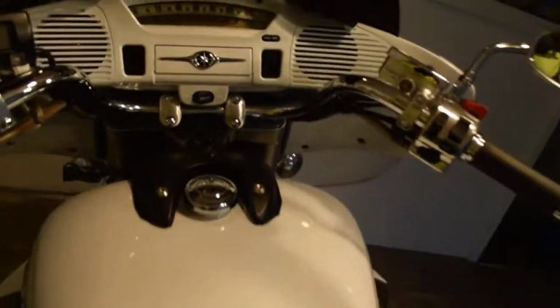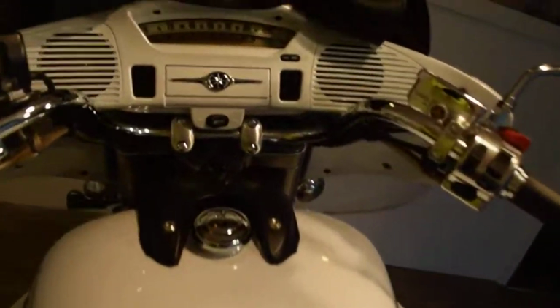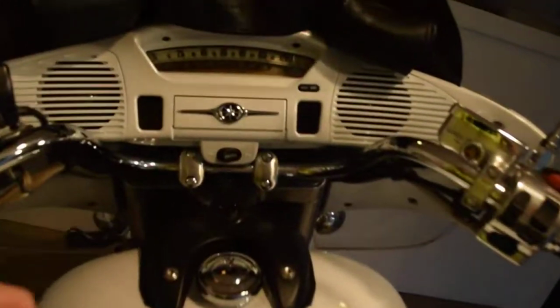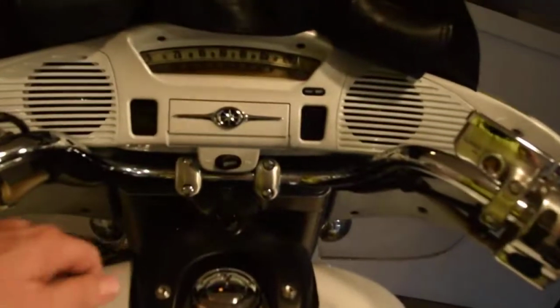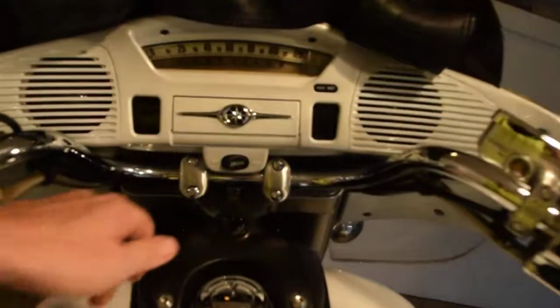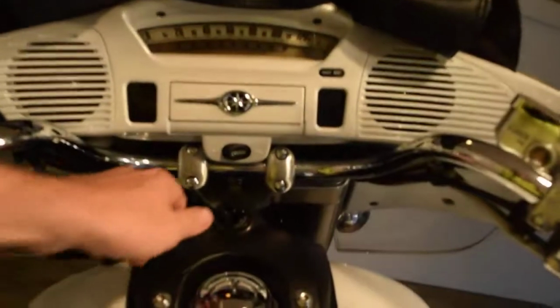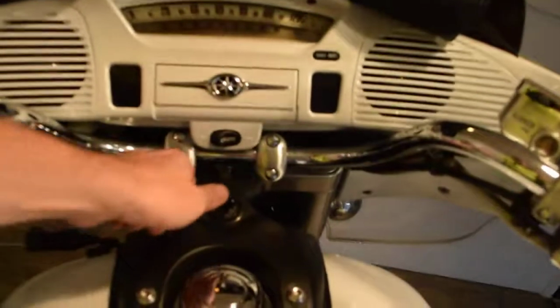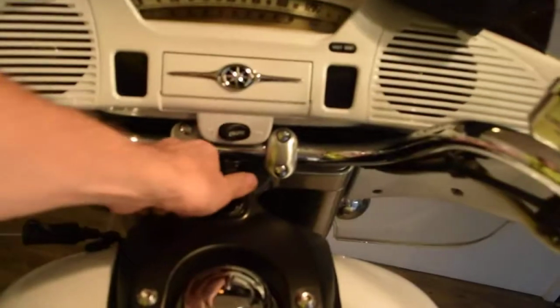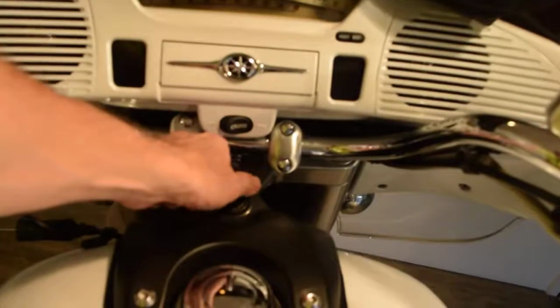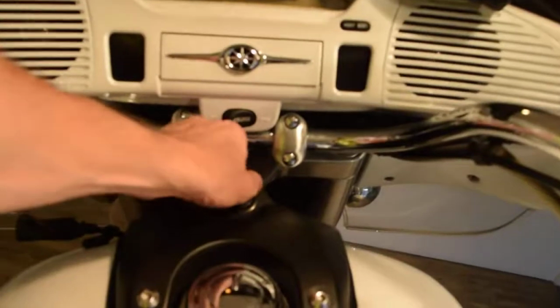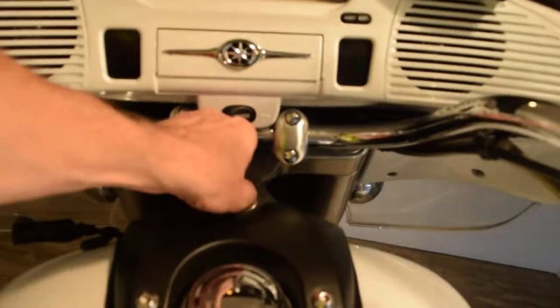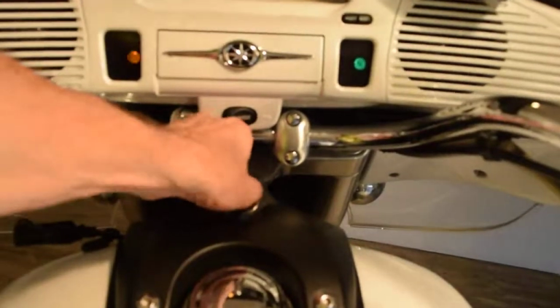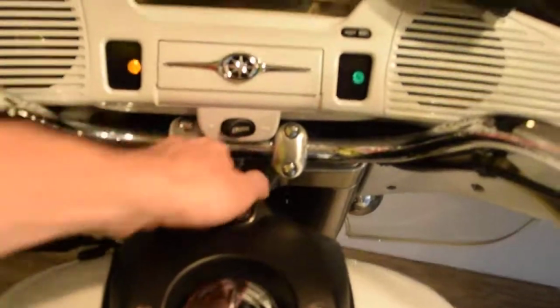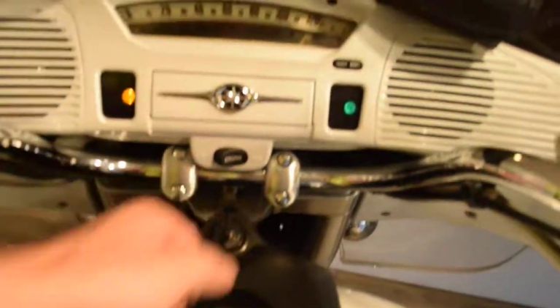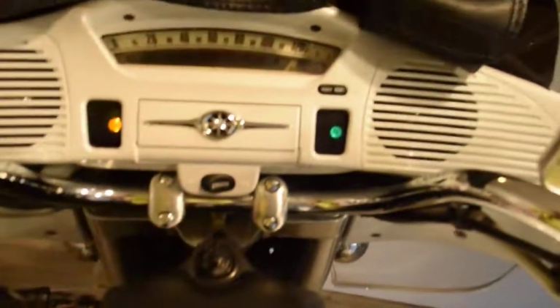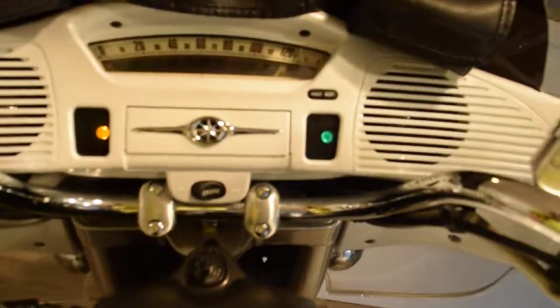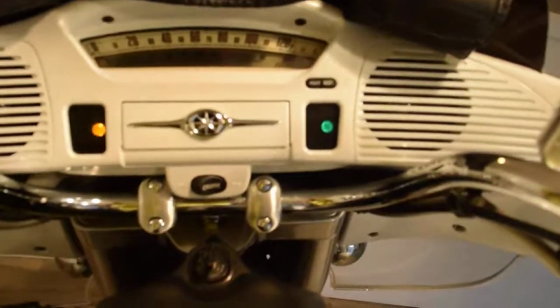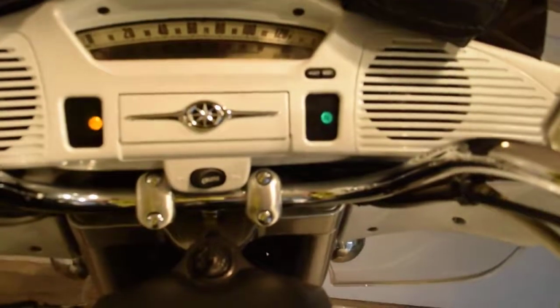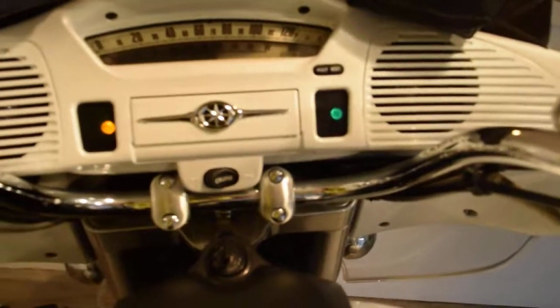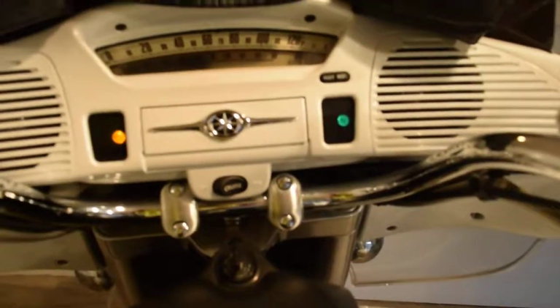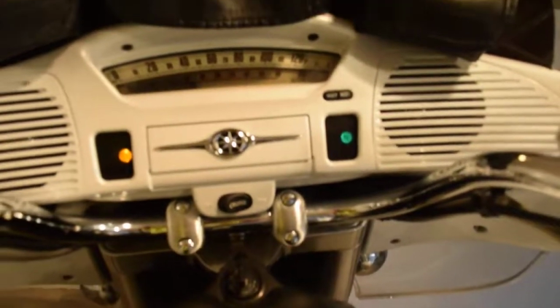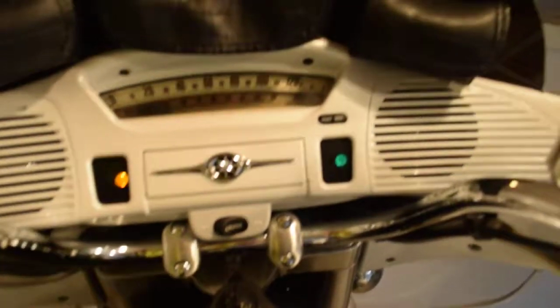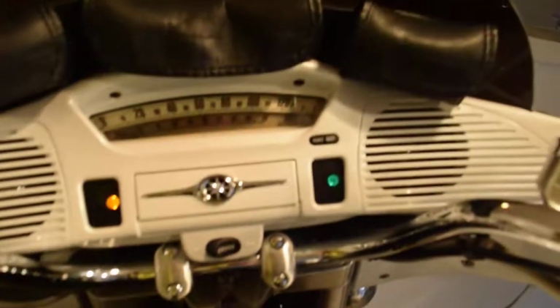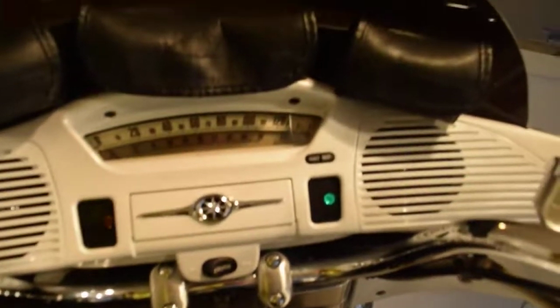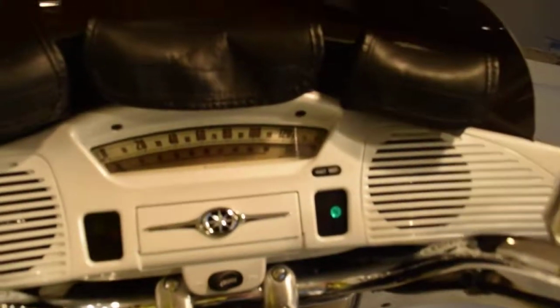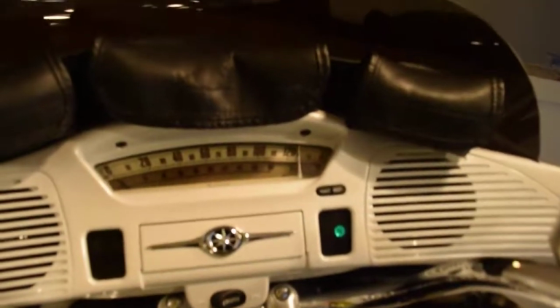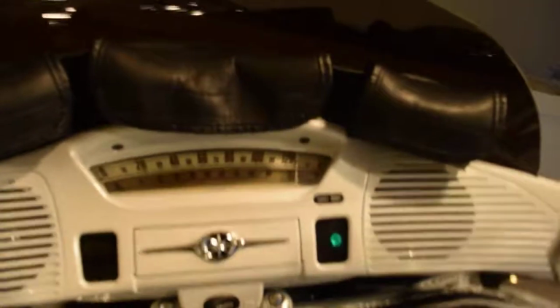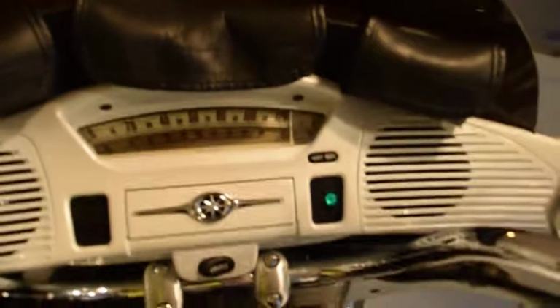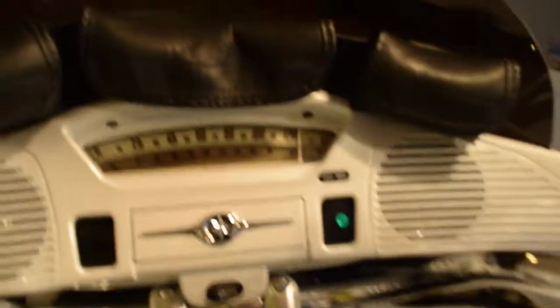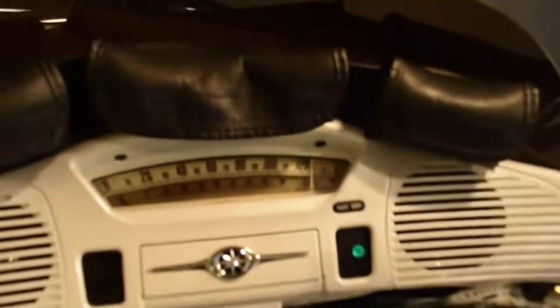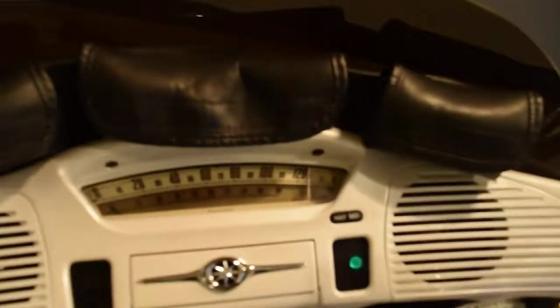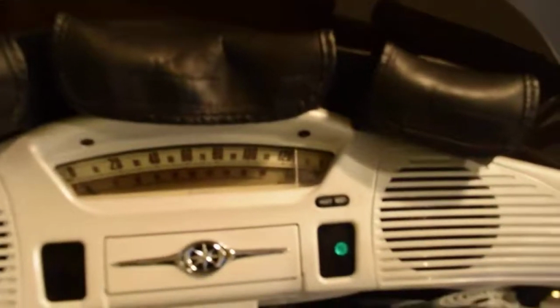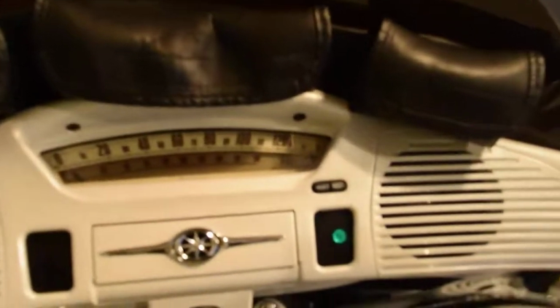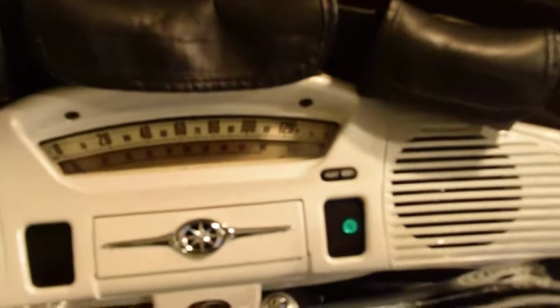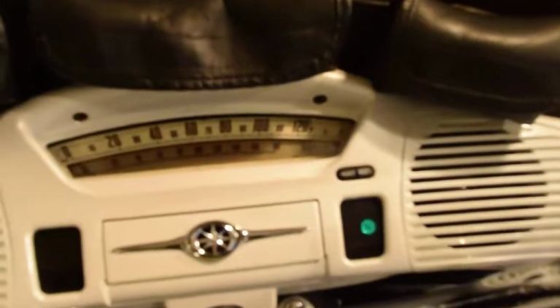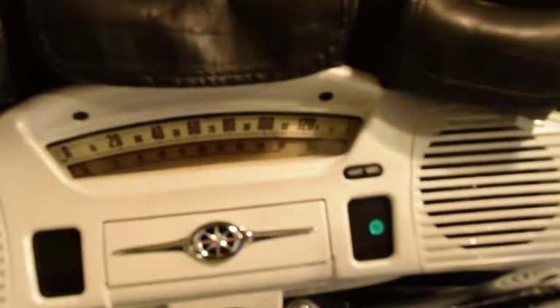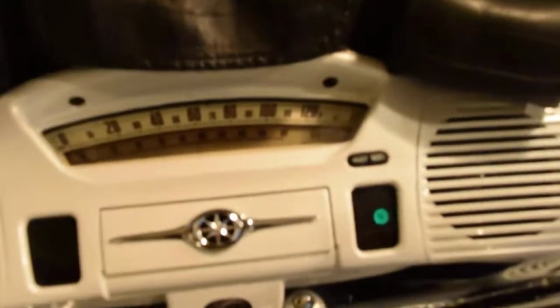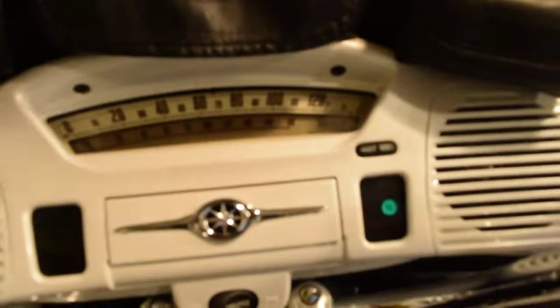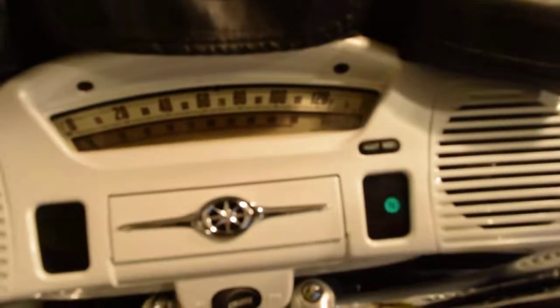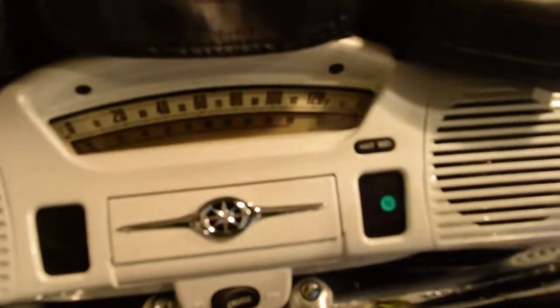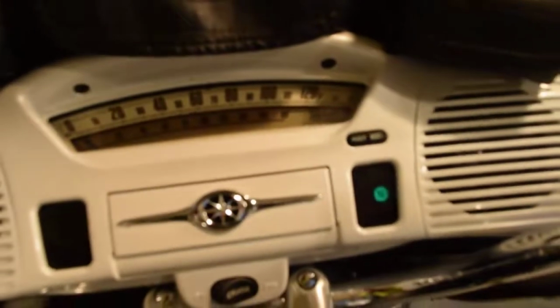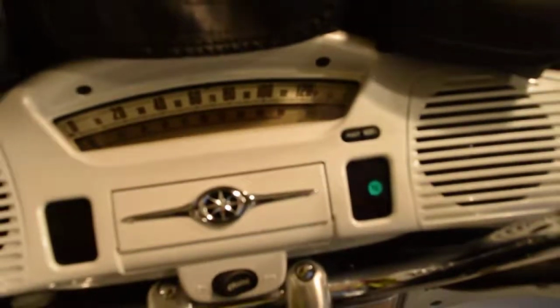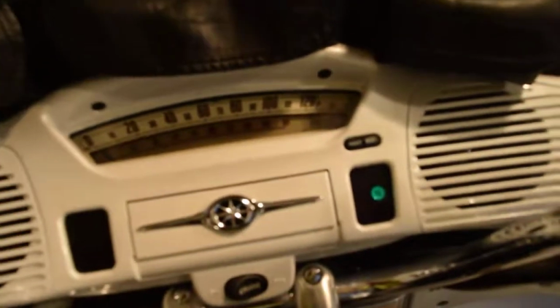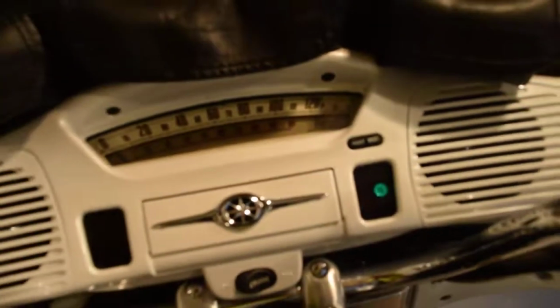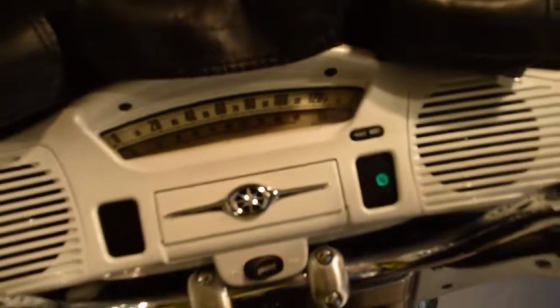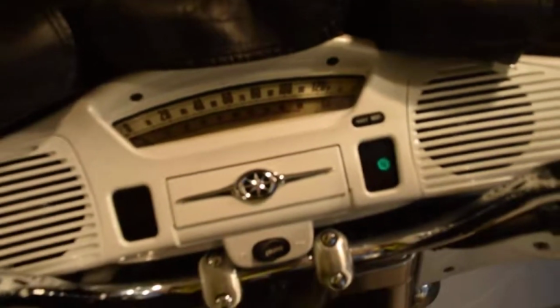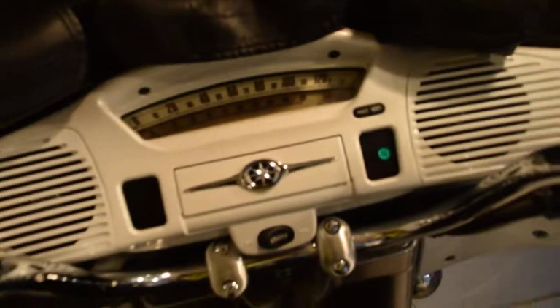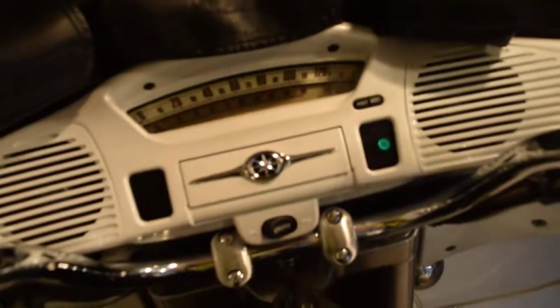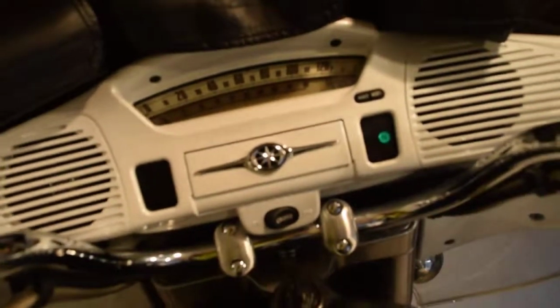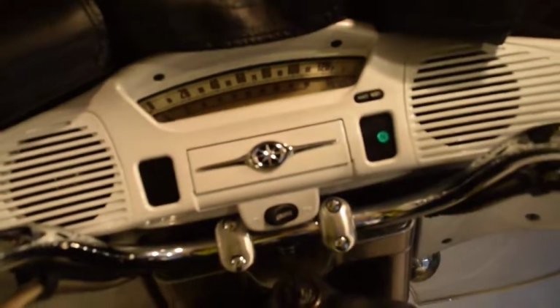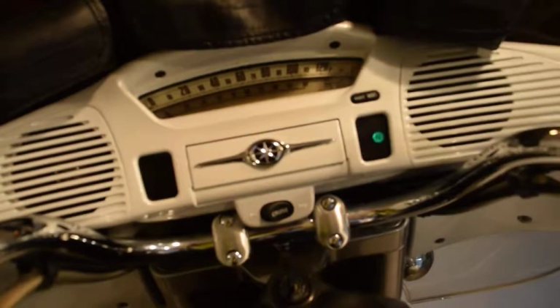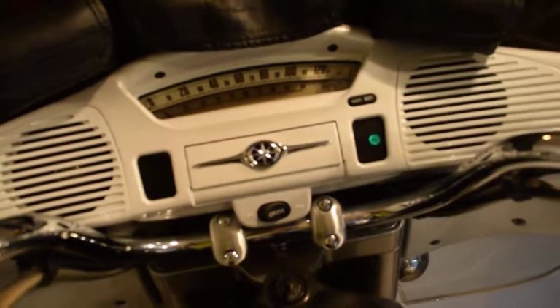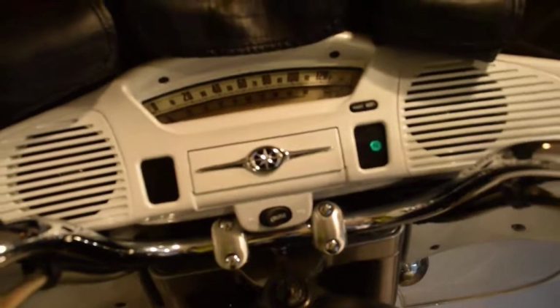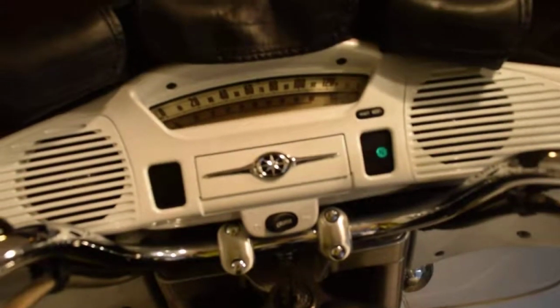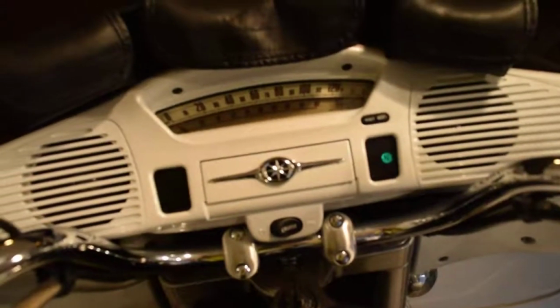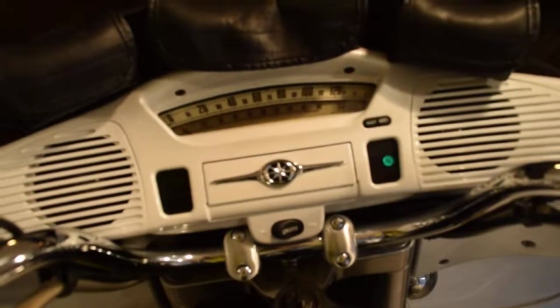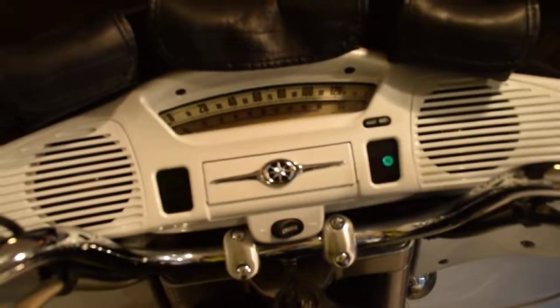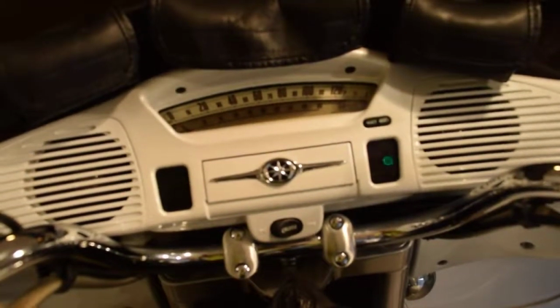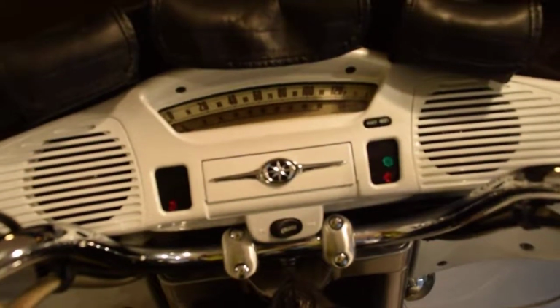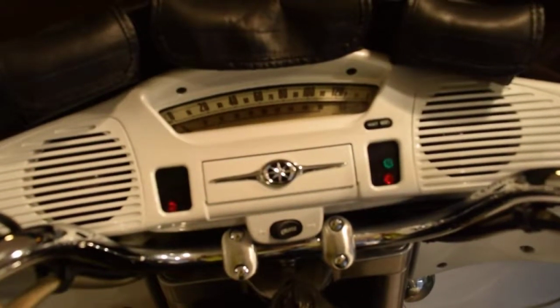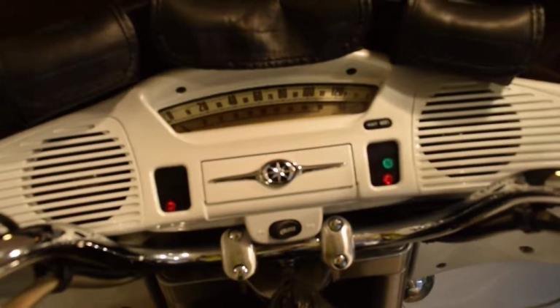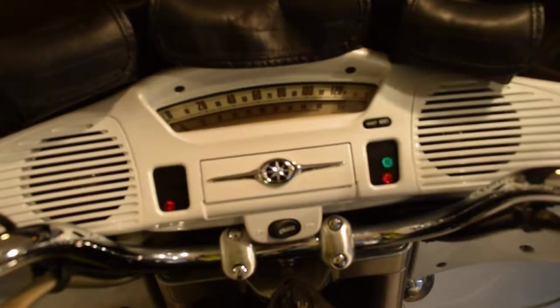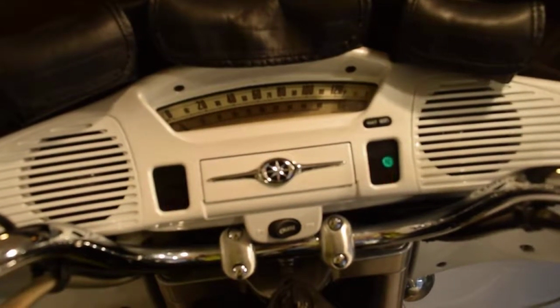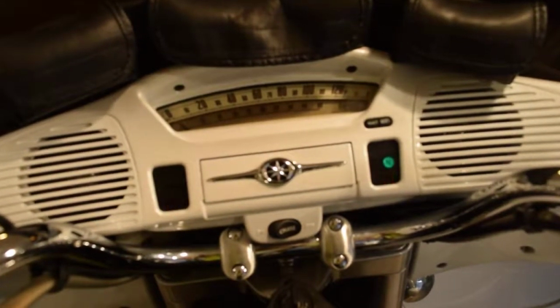This bike has 71,517 miles on it. Let's fire this up.